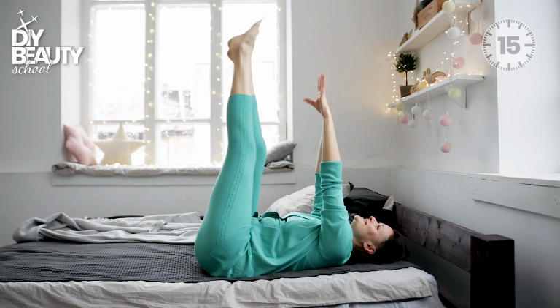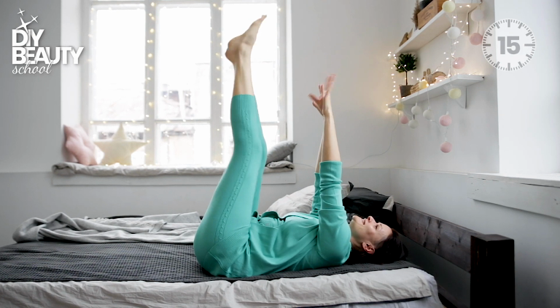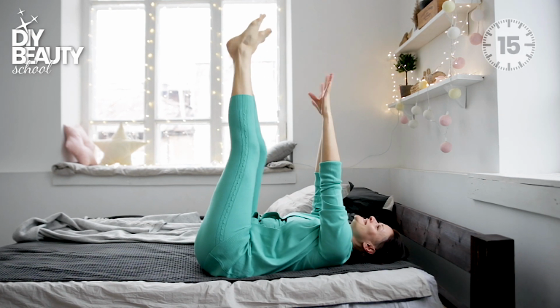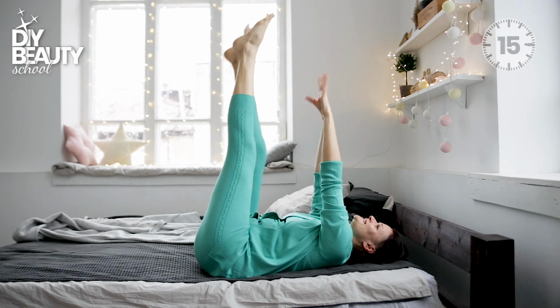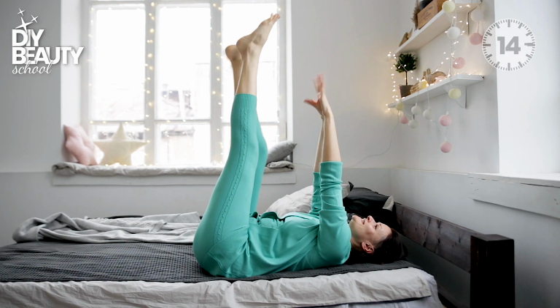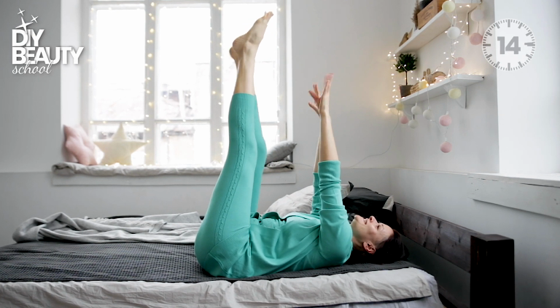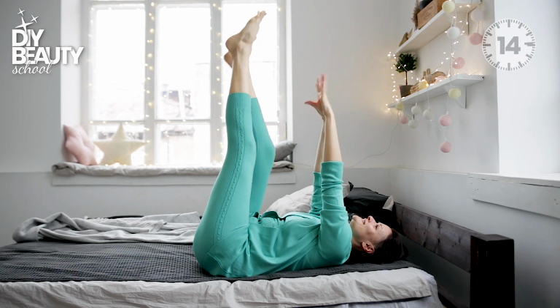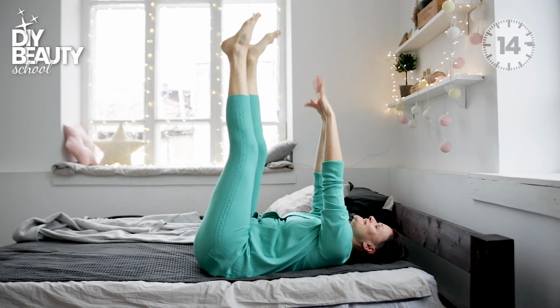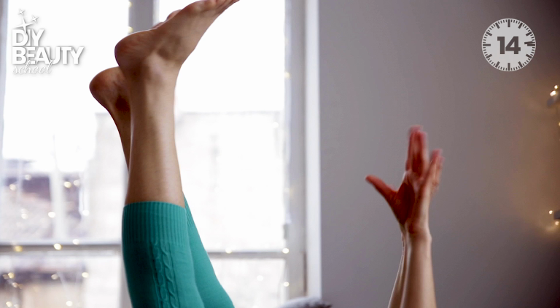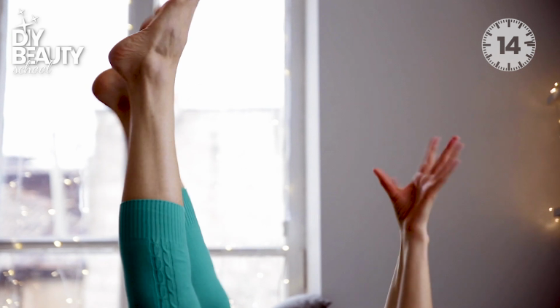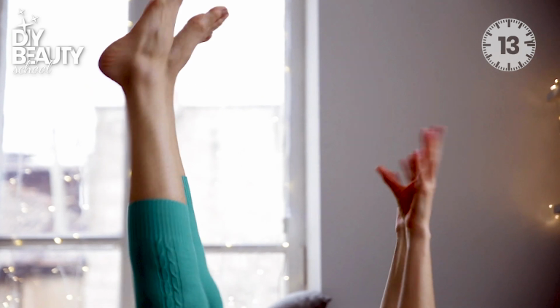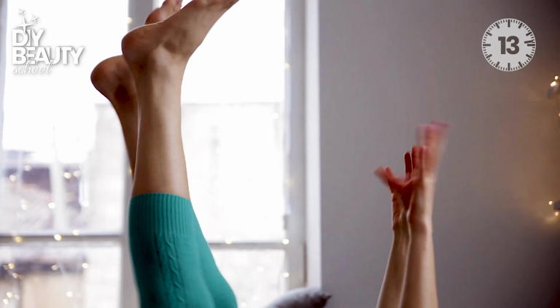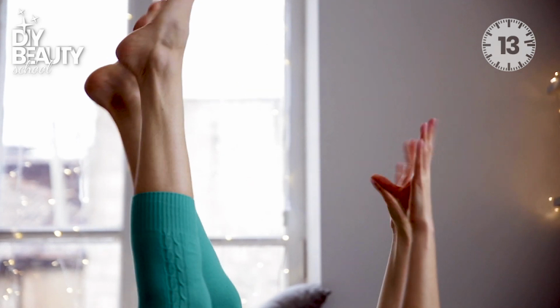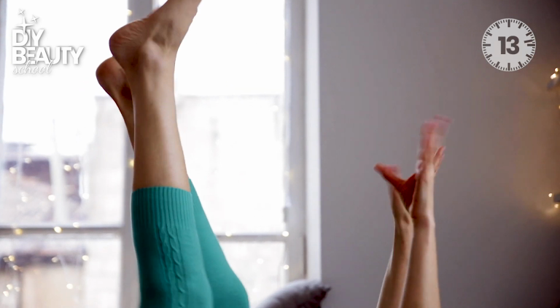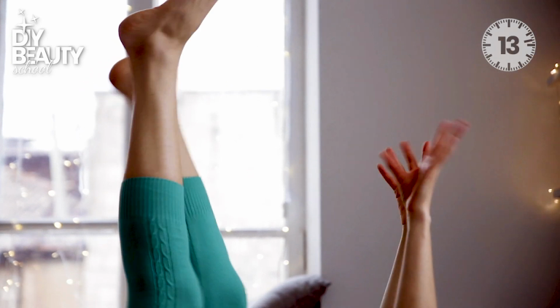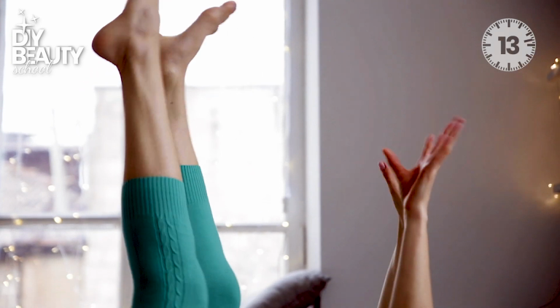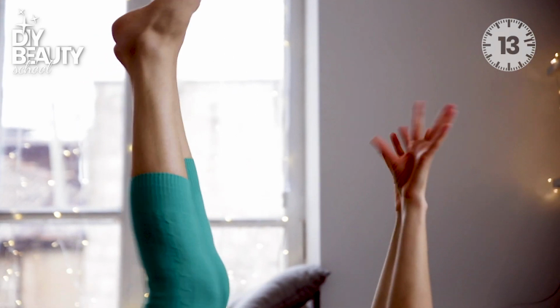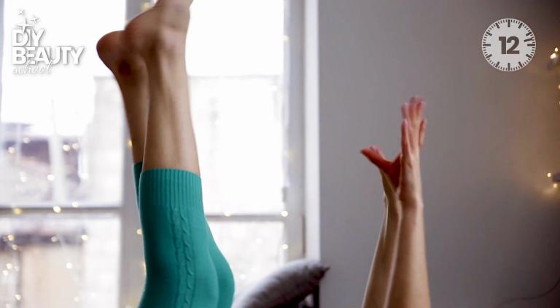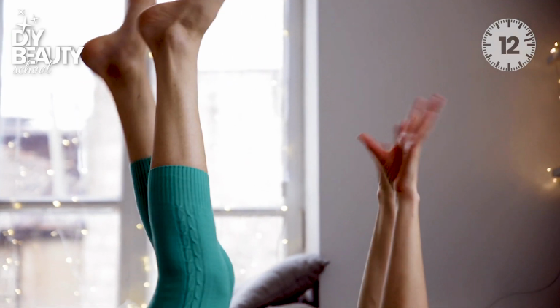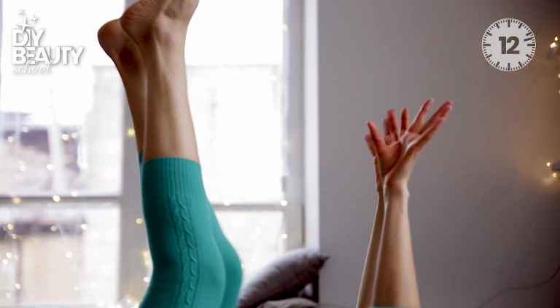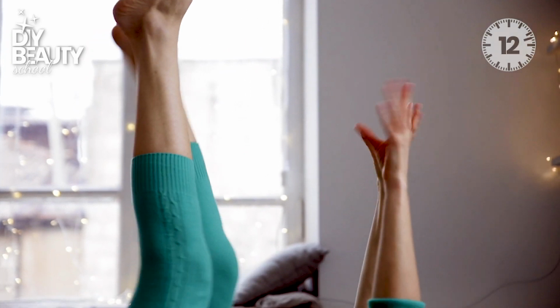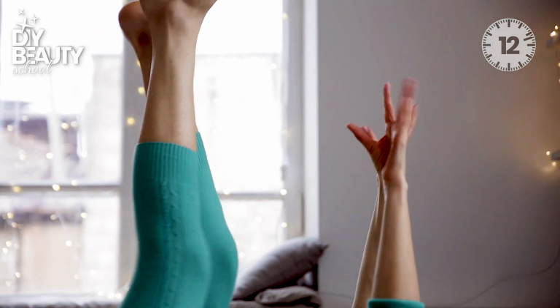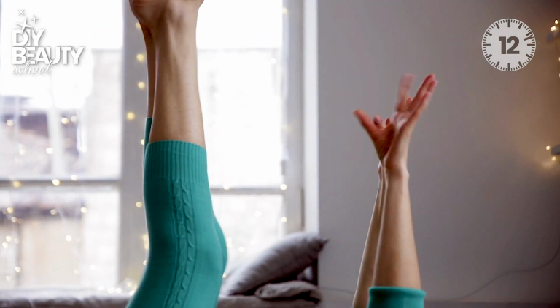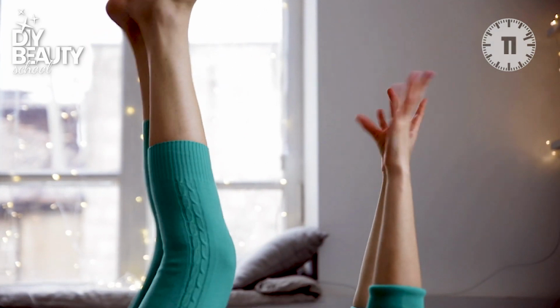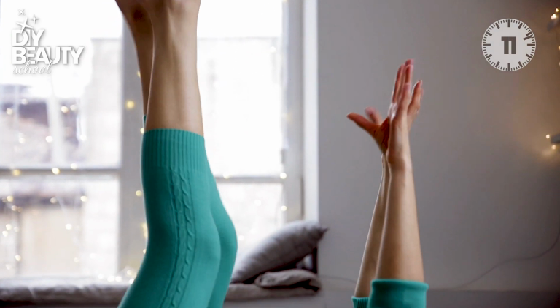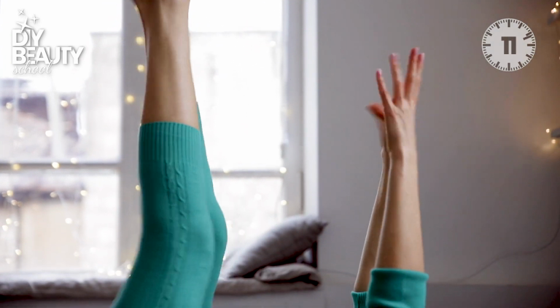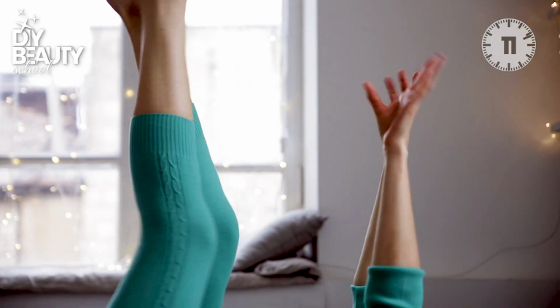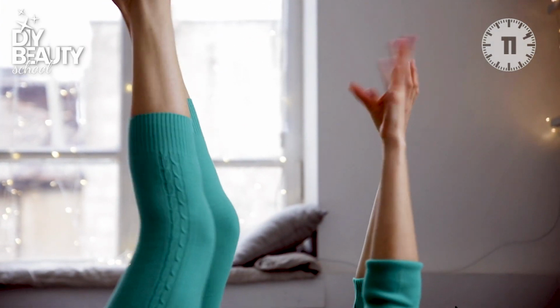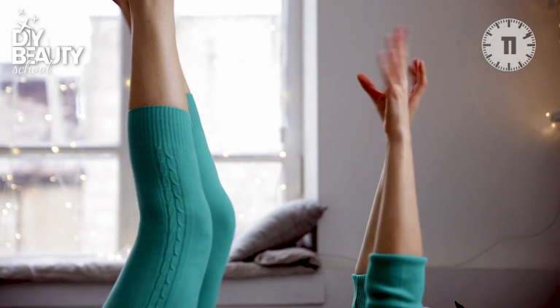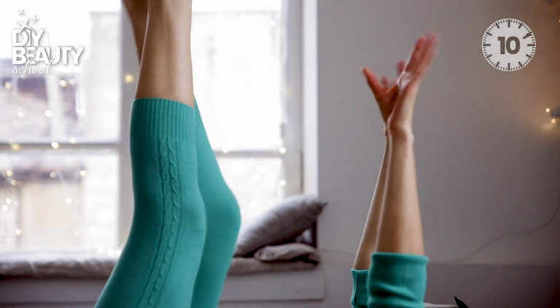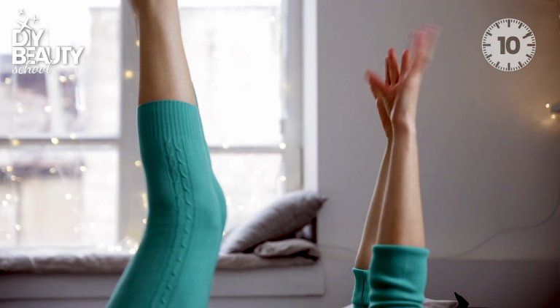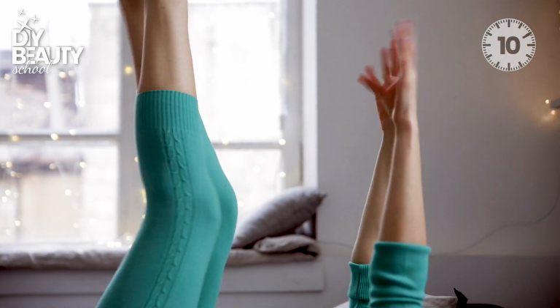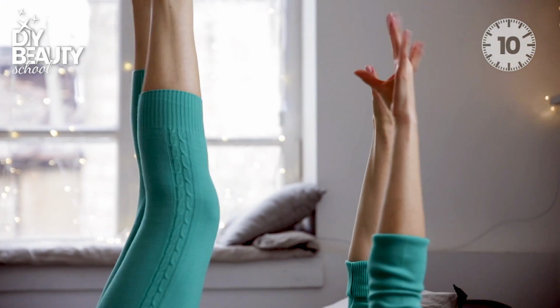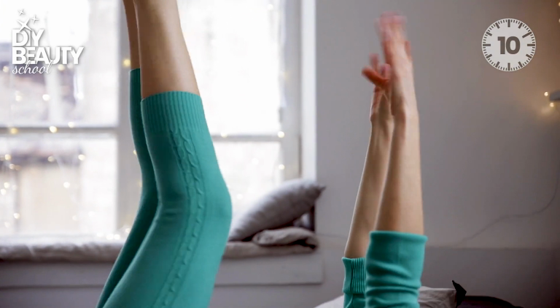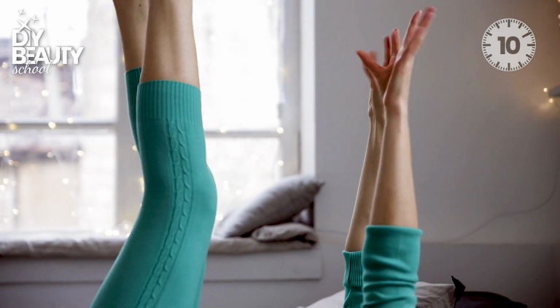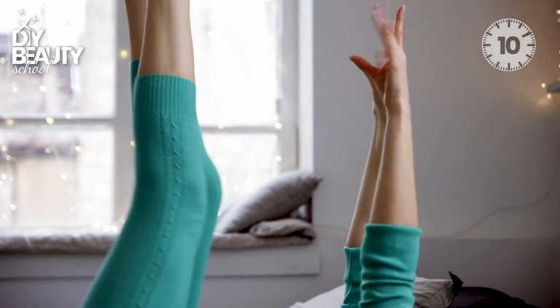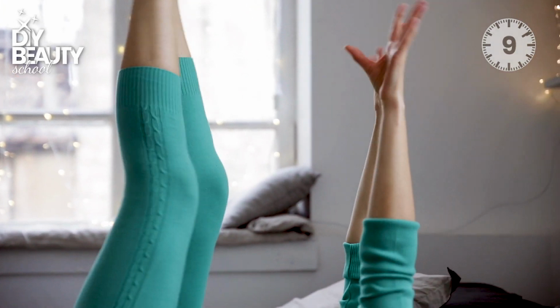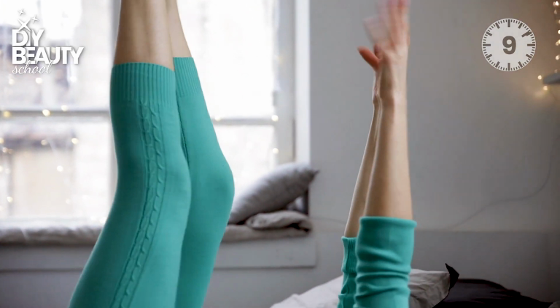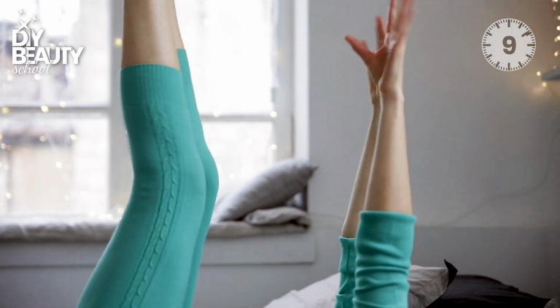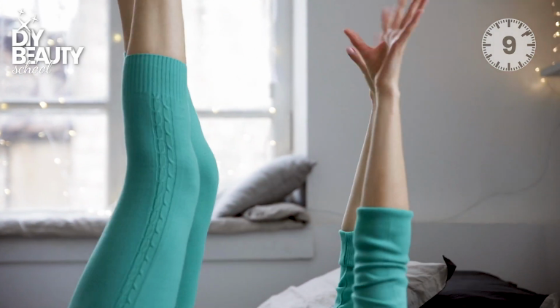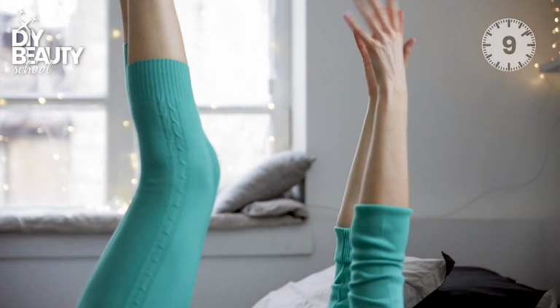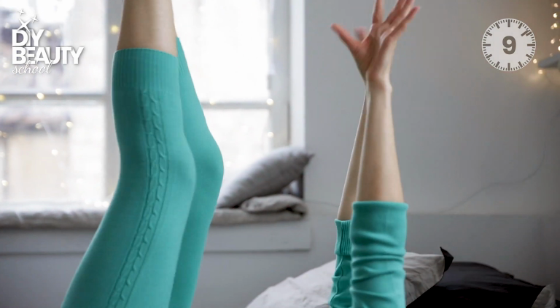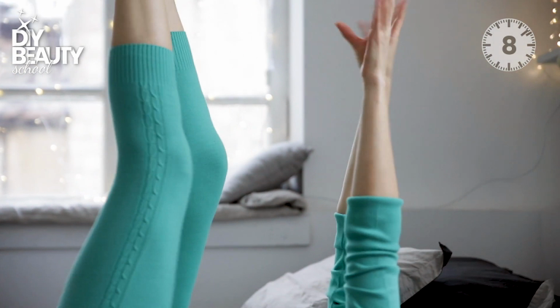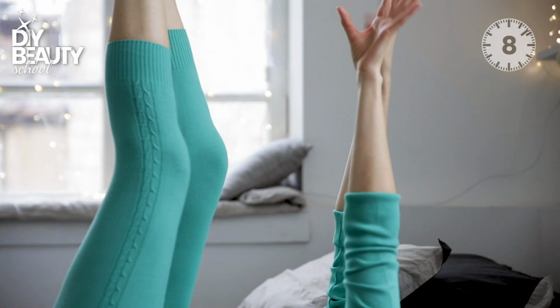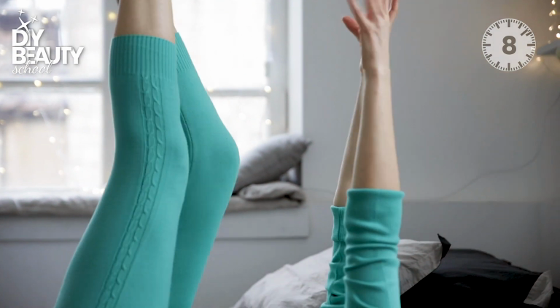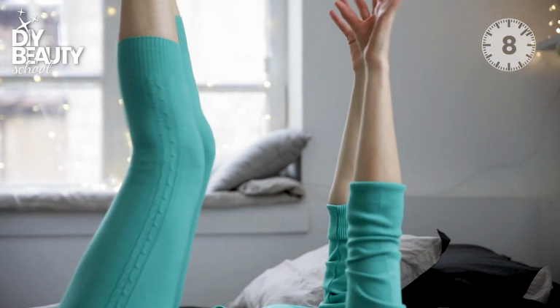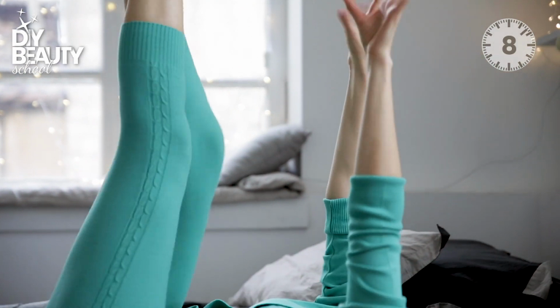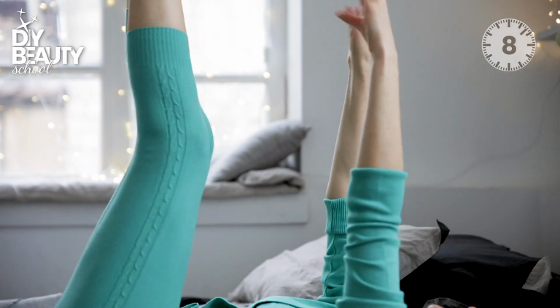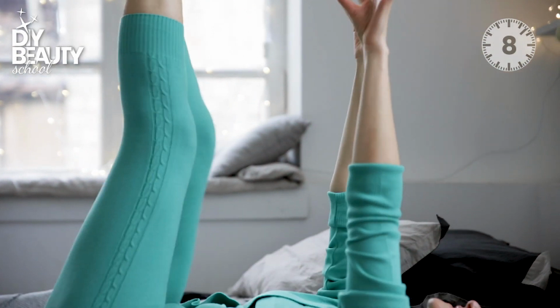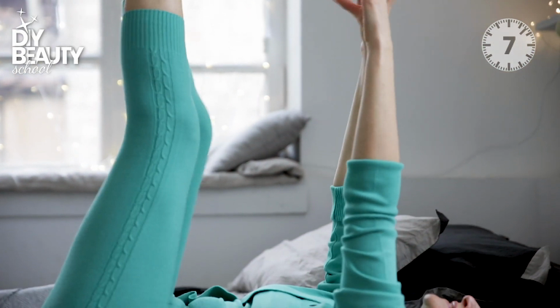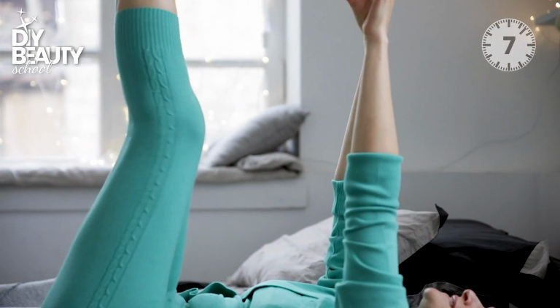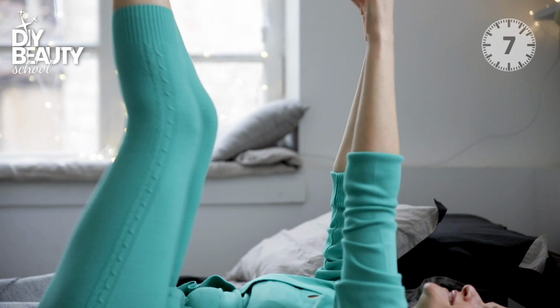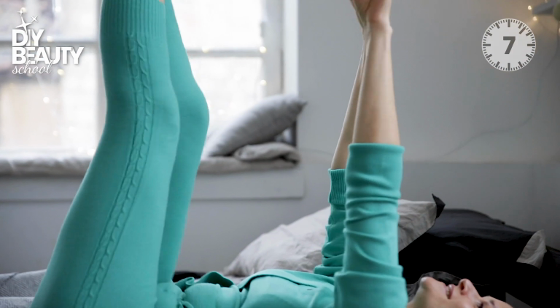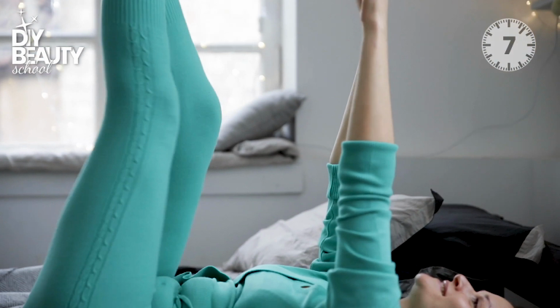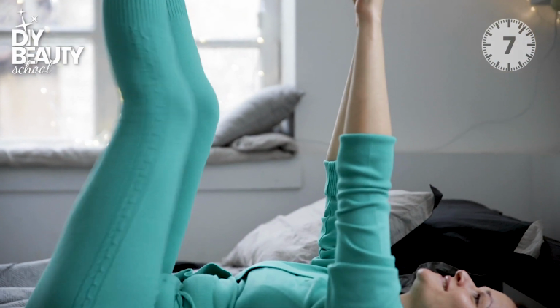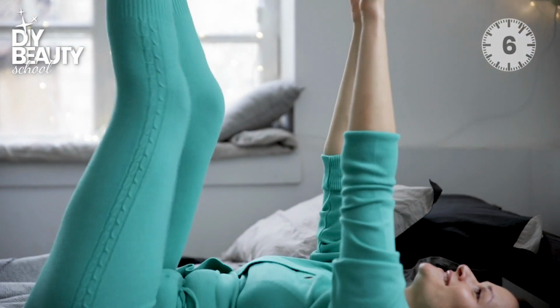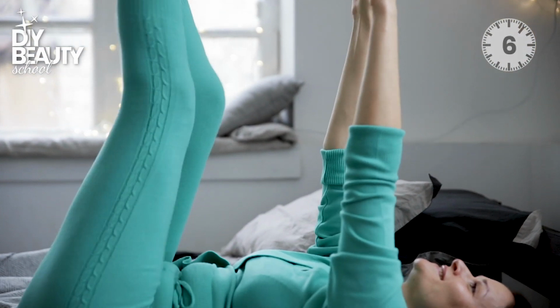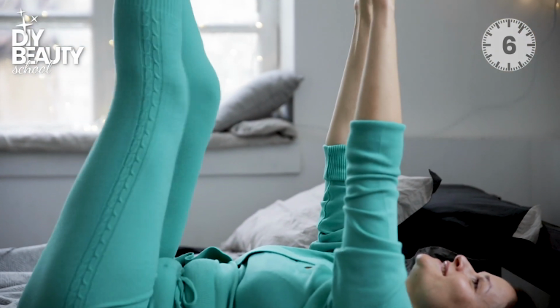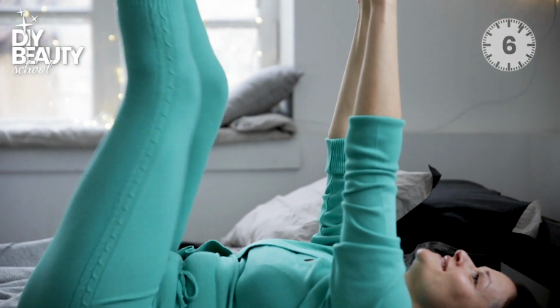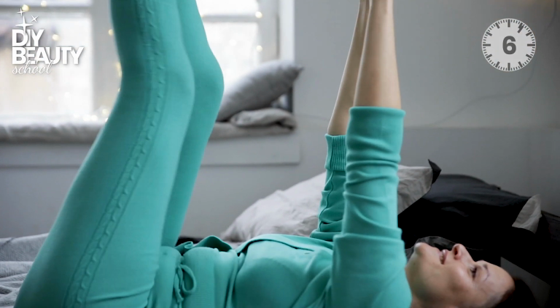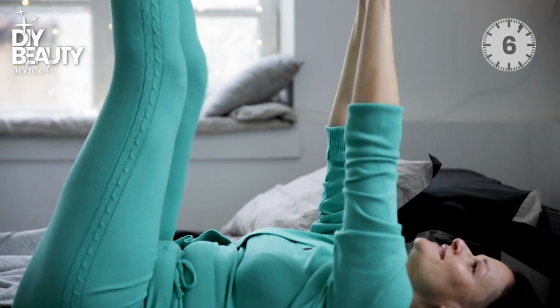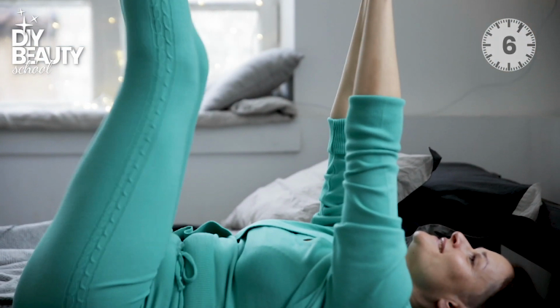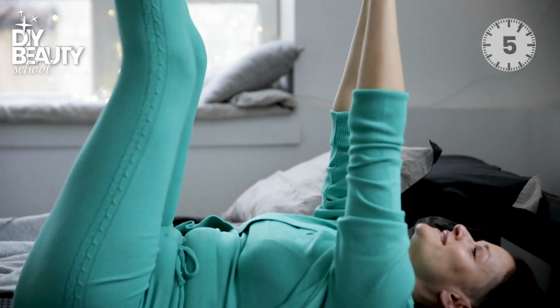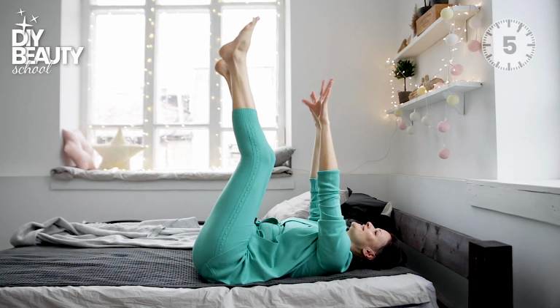This is a fantastic technique to charge your body with energy and drain morning puffiness from your face and body.